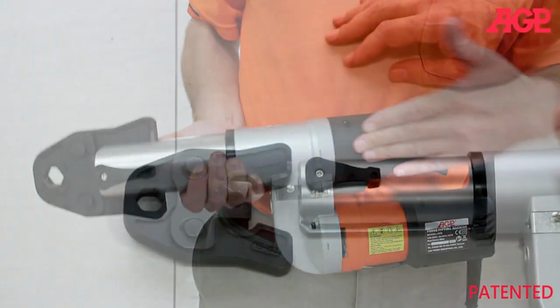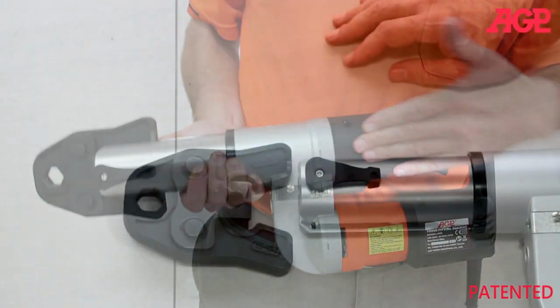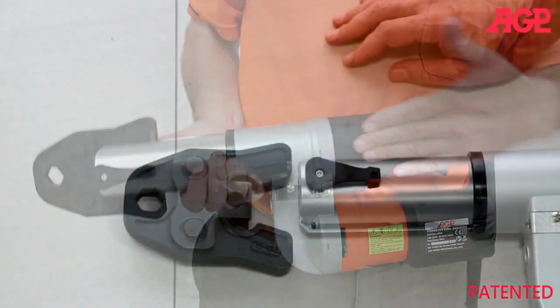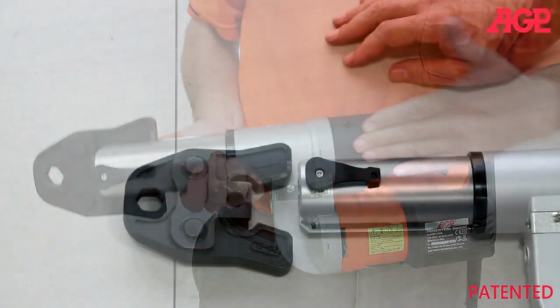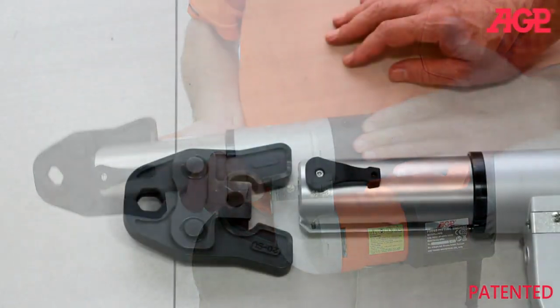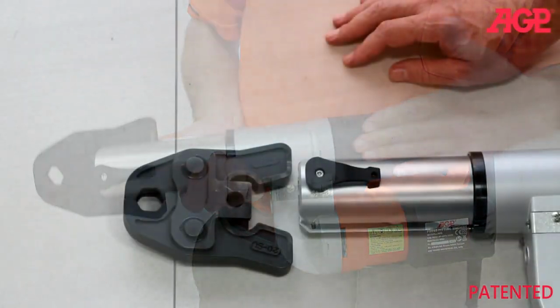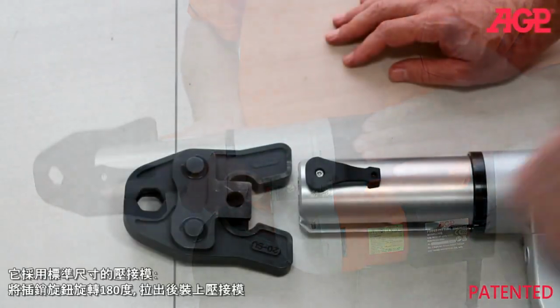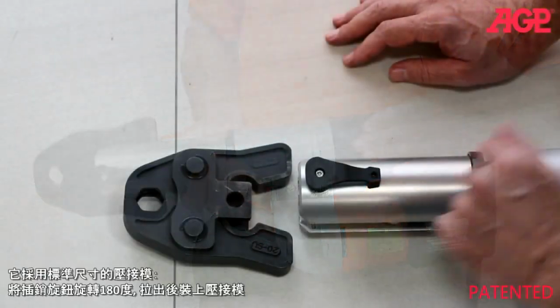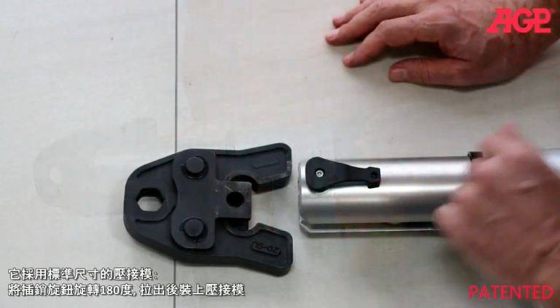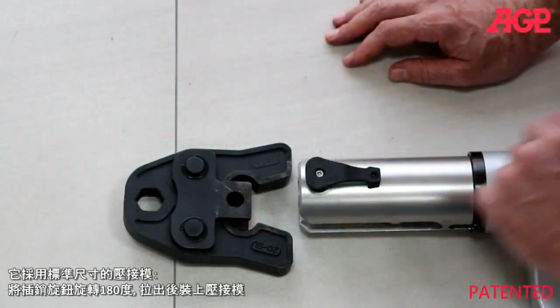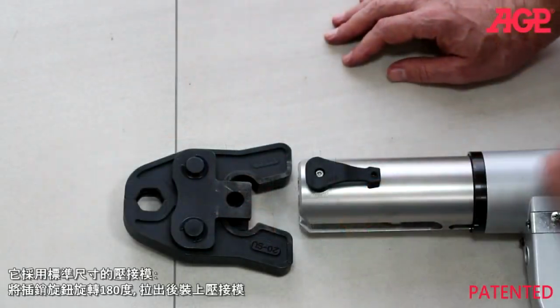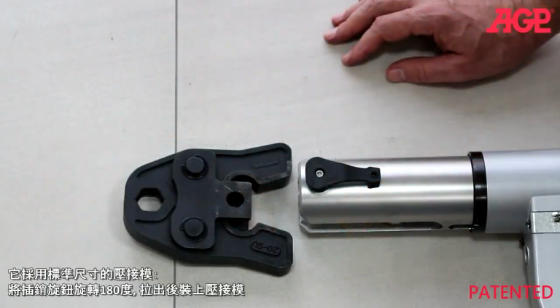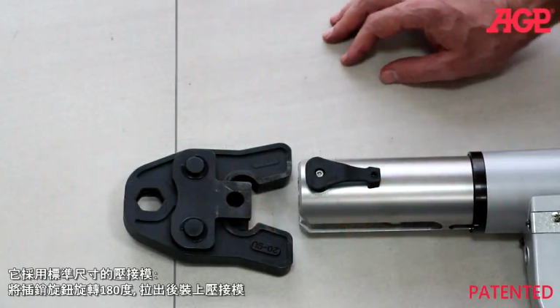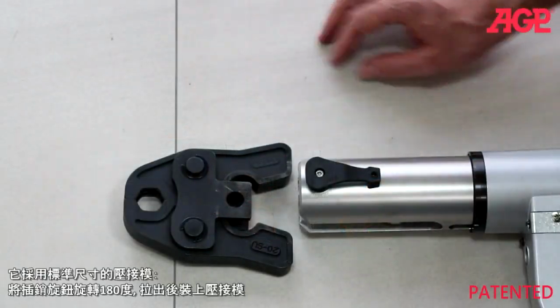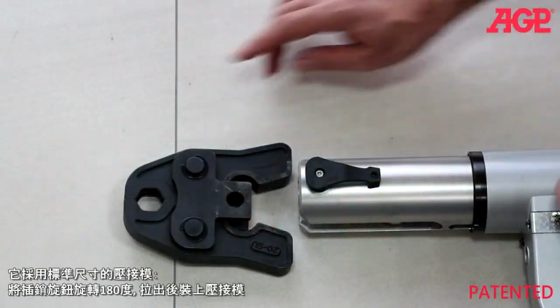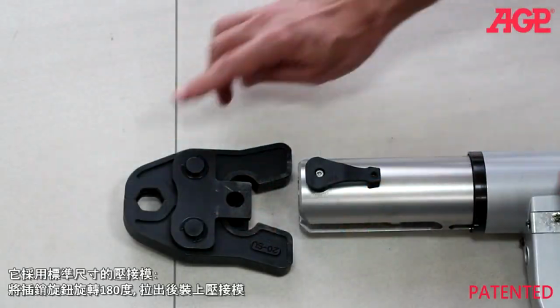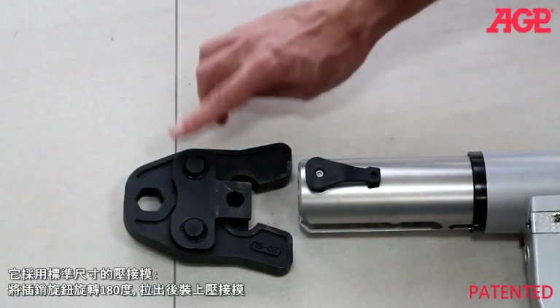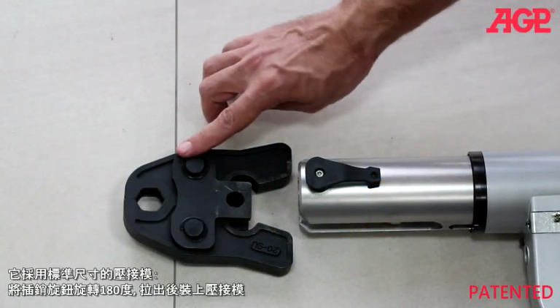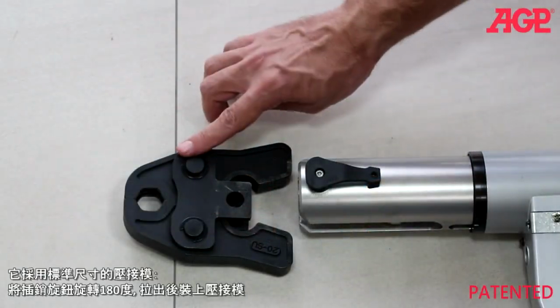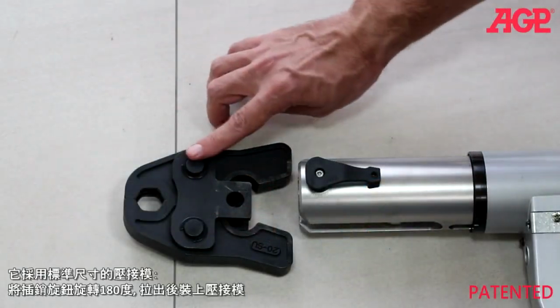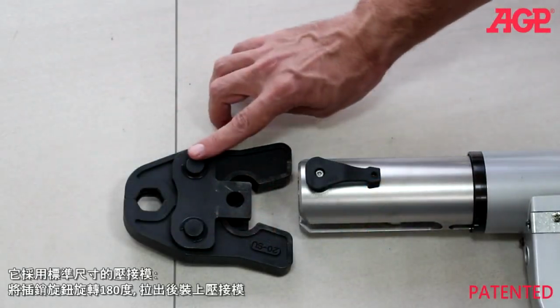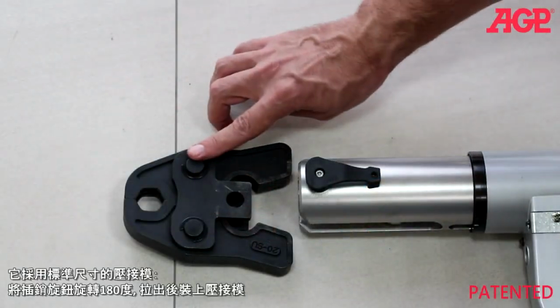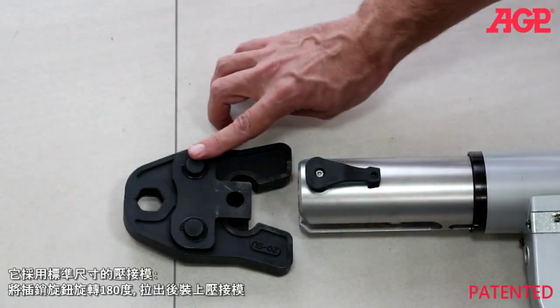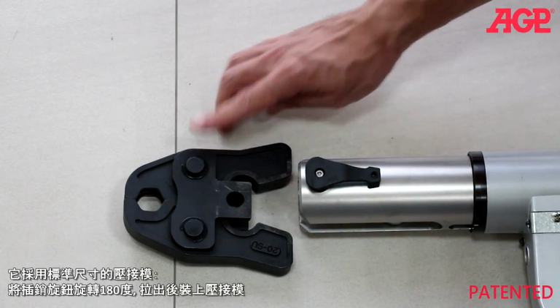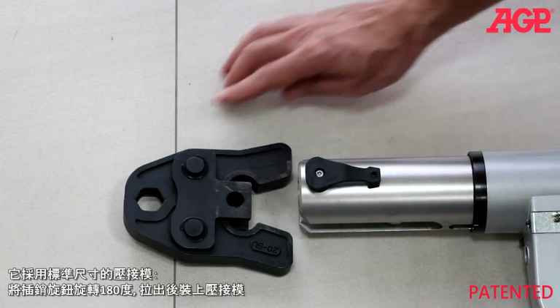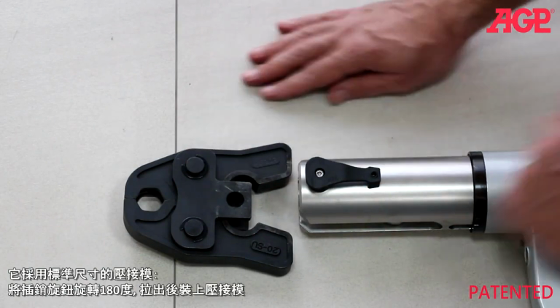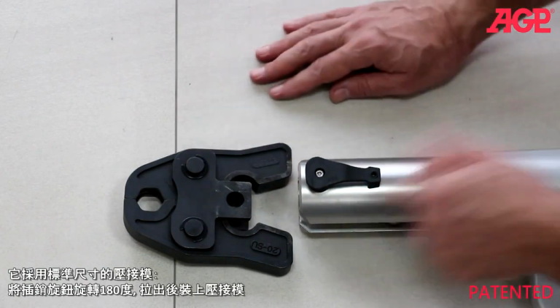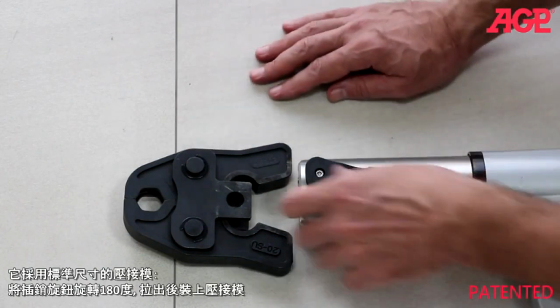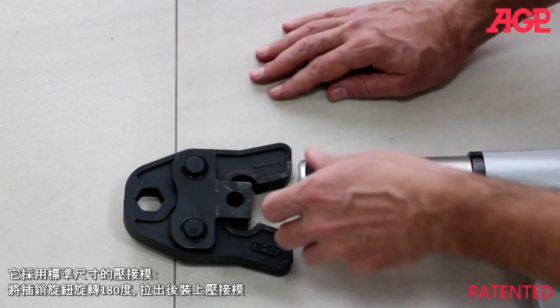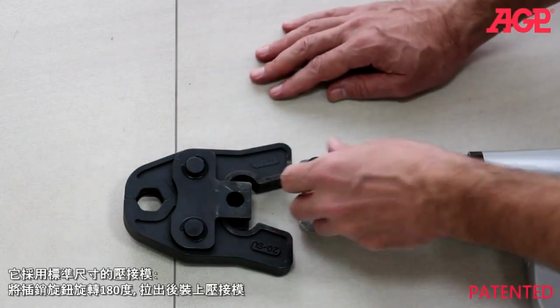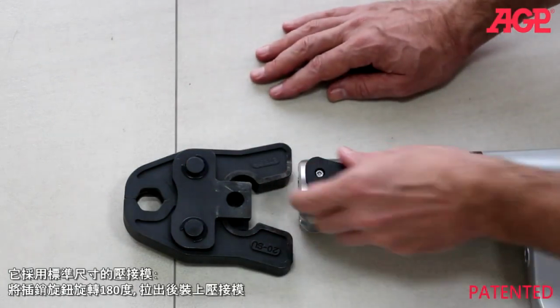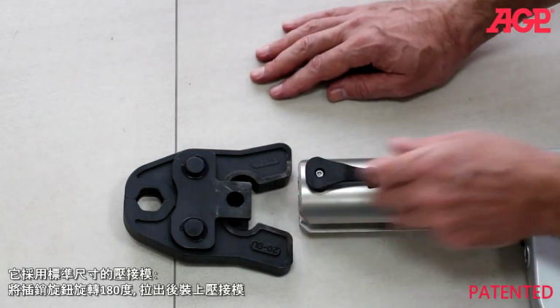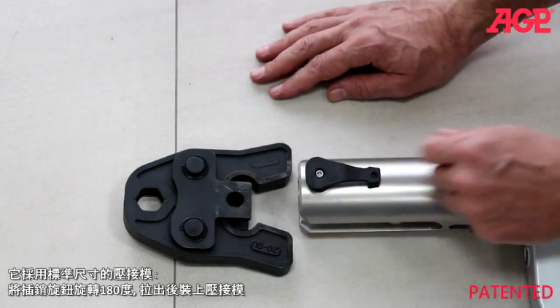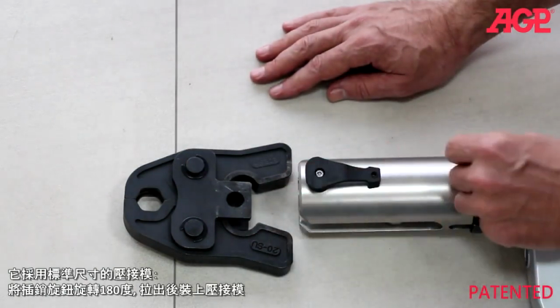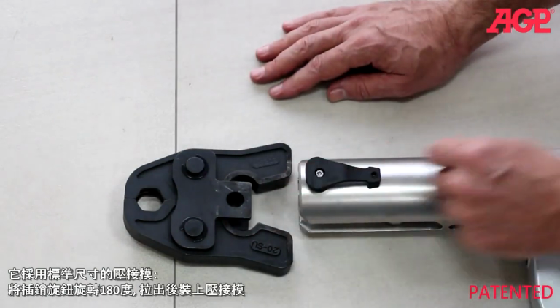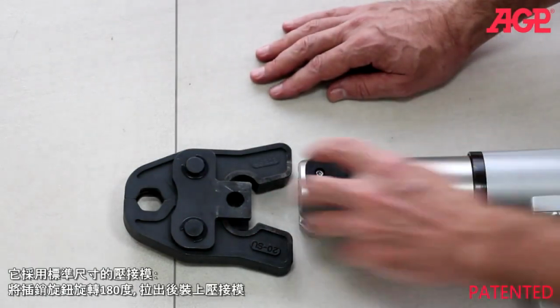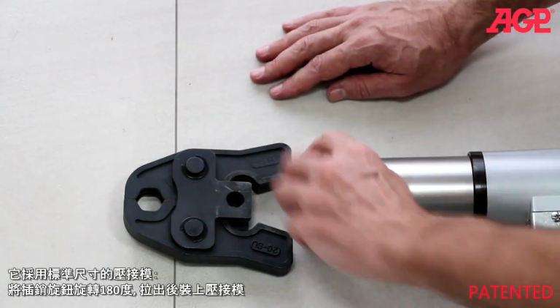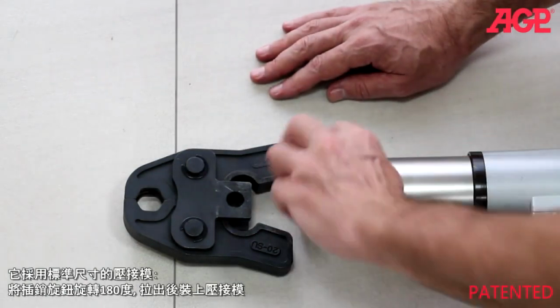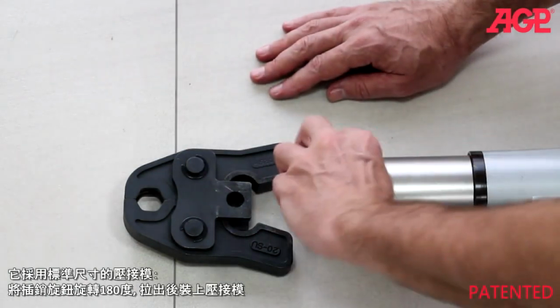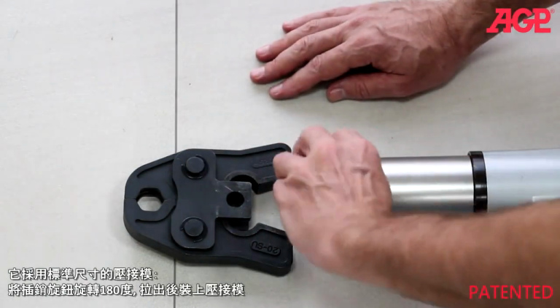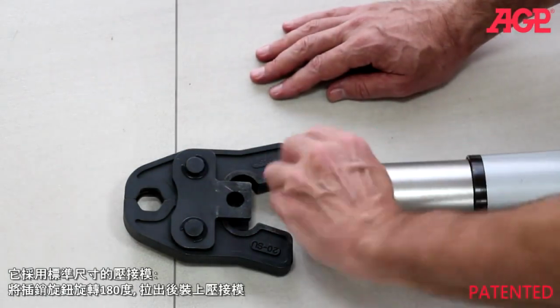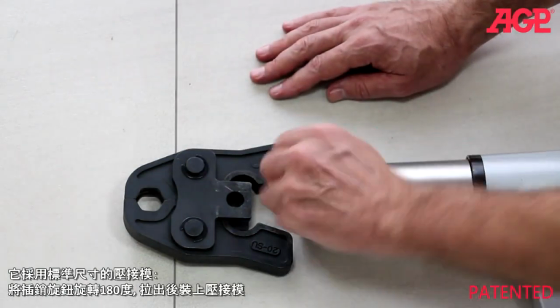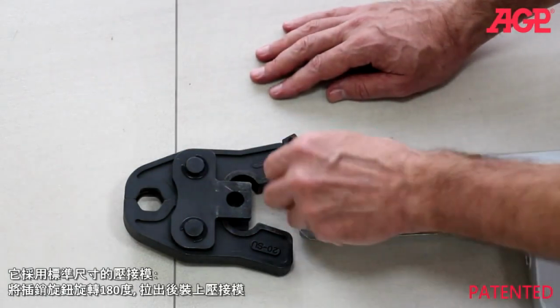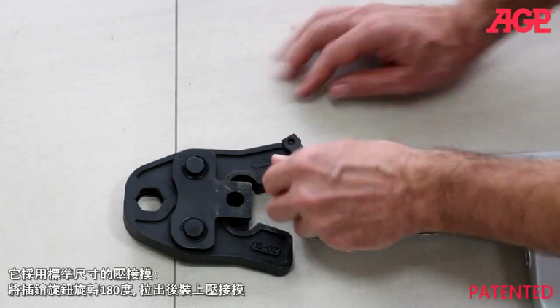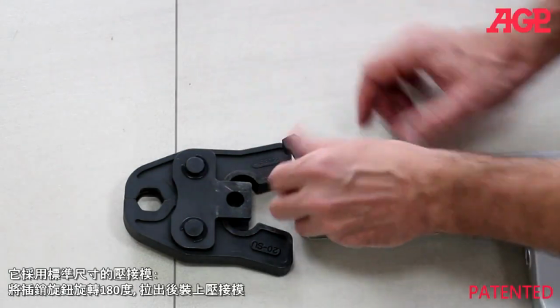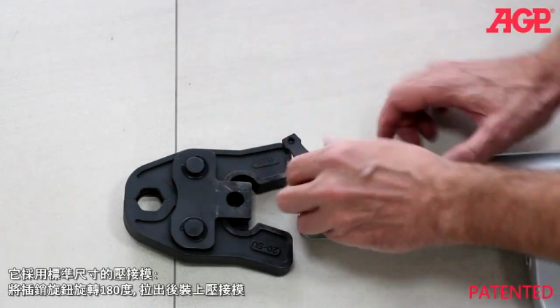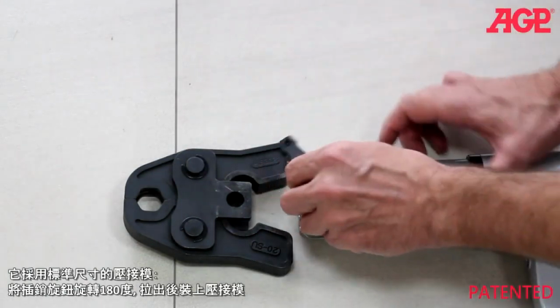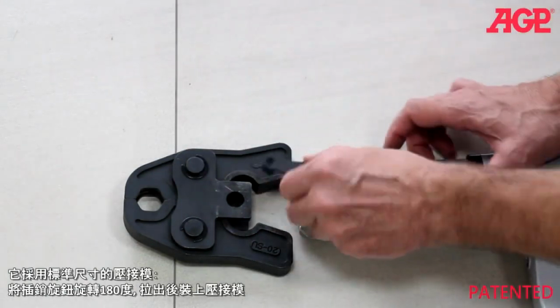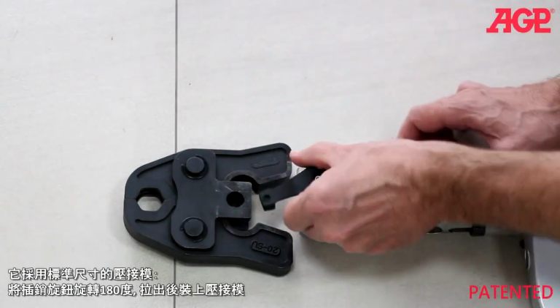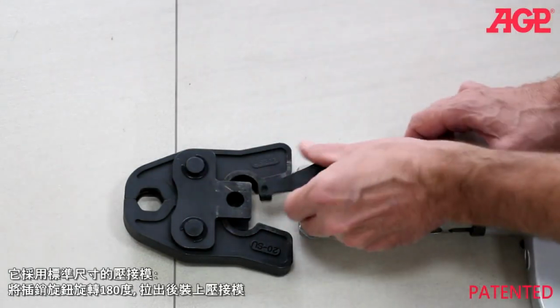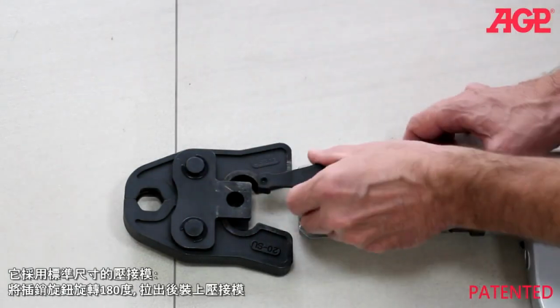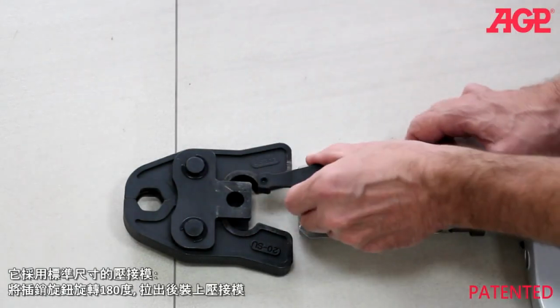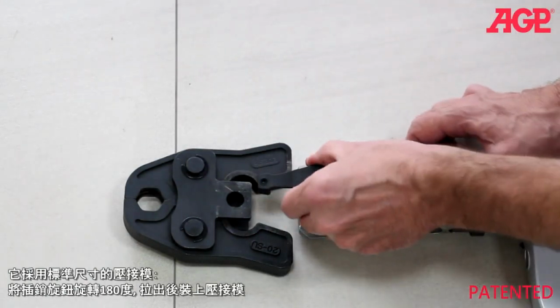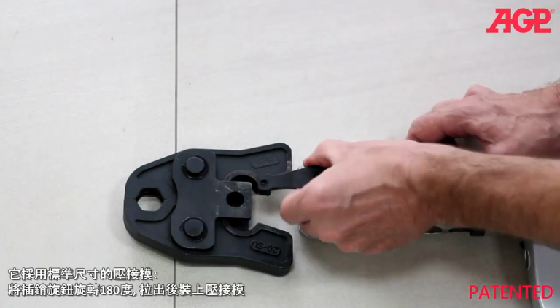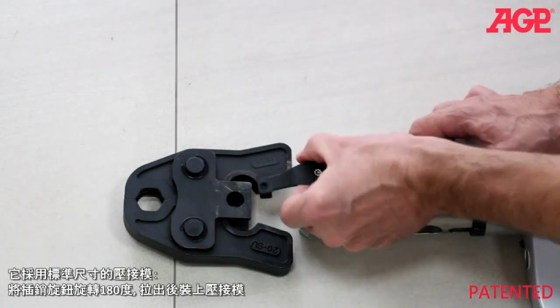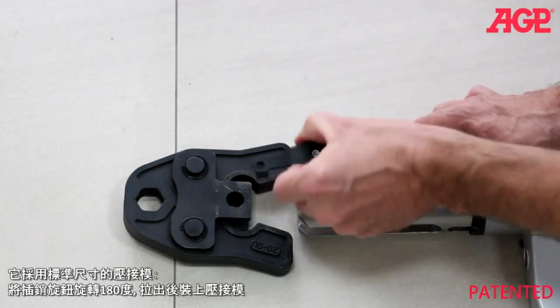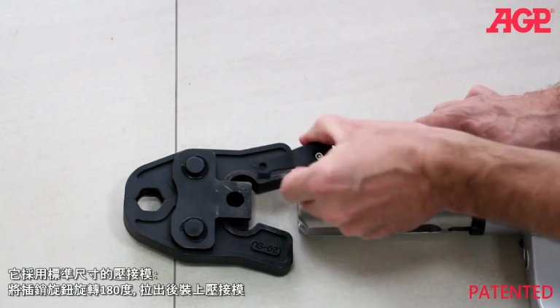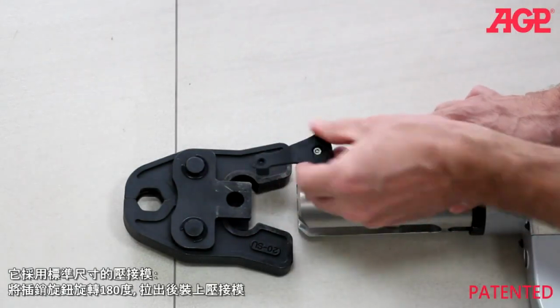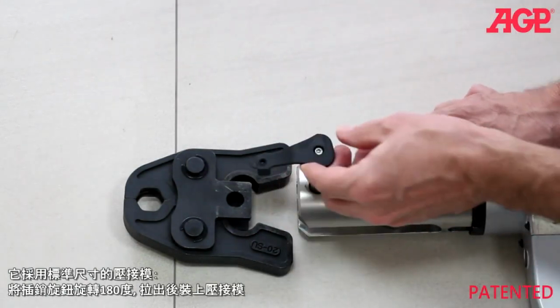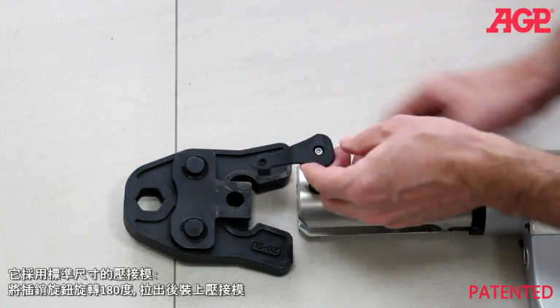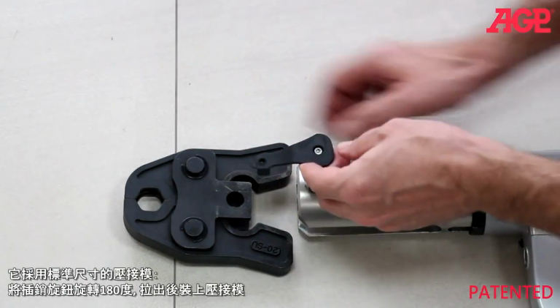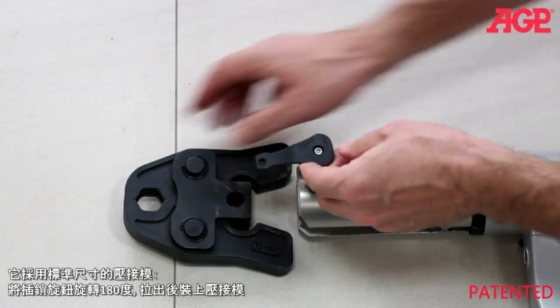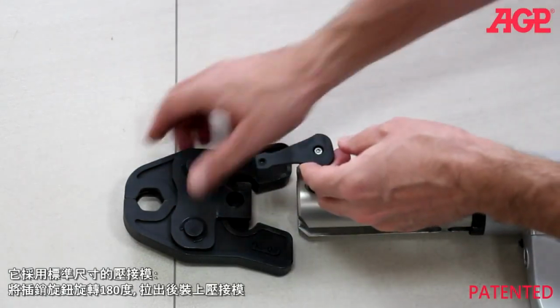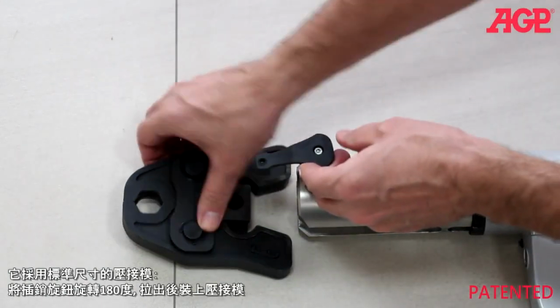It uses standard size pressing jaws. Turn the lock pin 180 degrees and pull out to install the jaws.